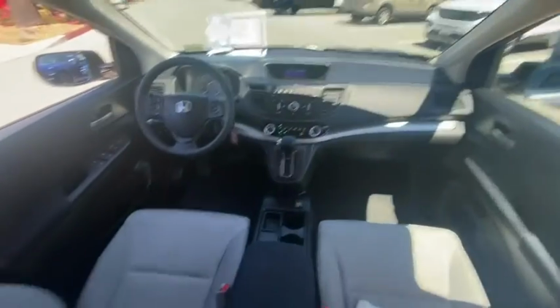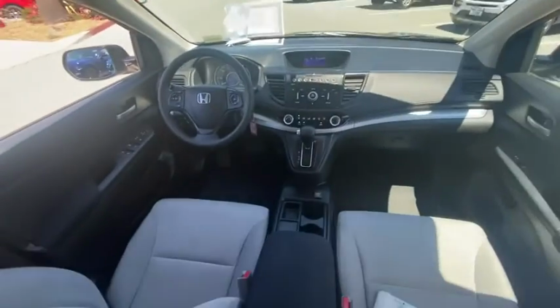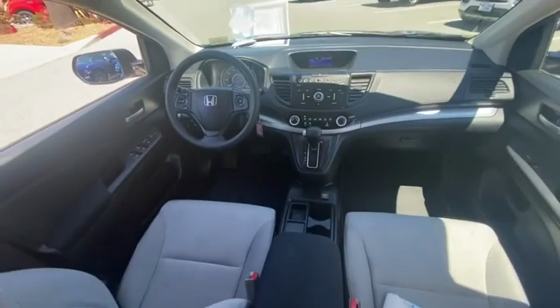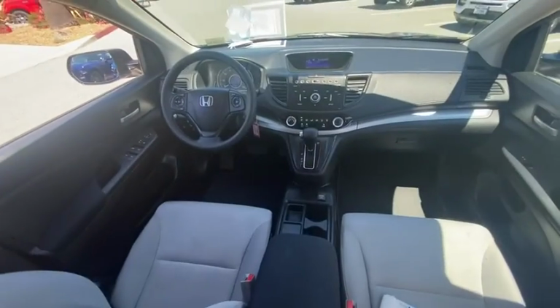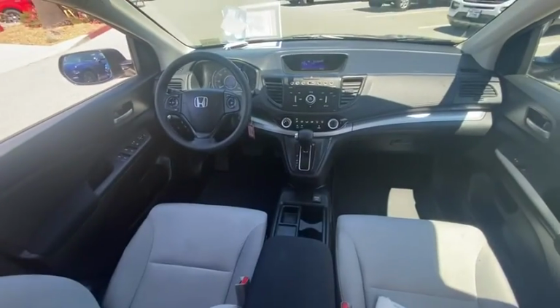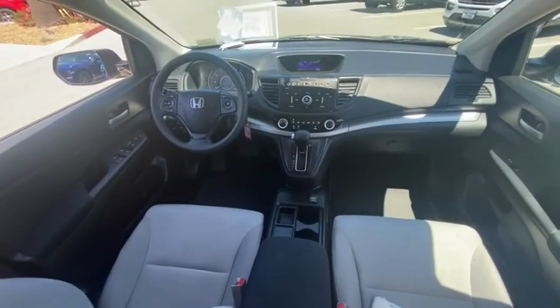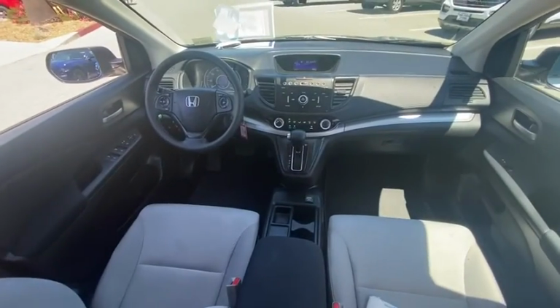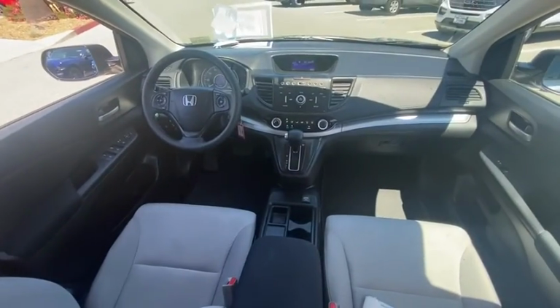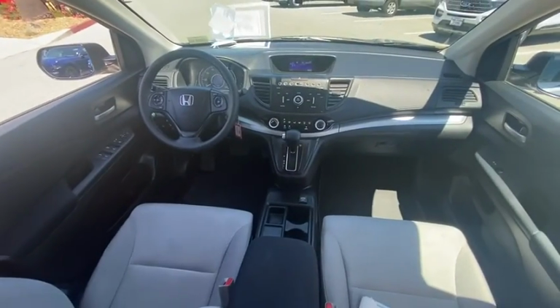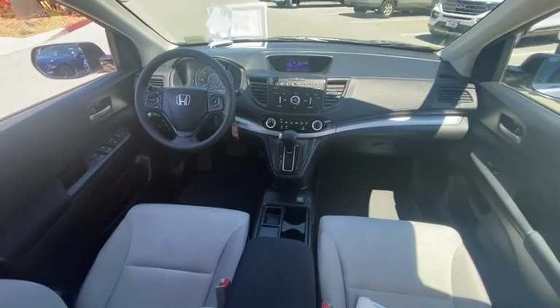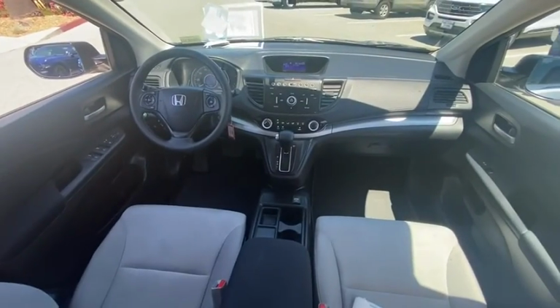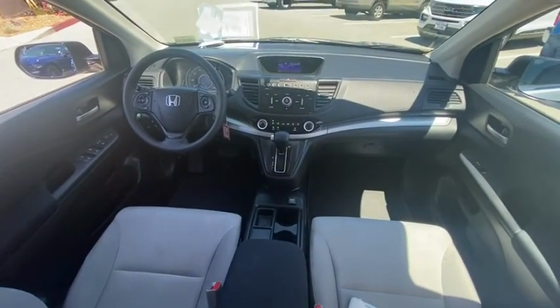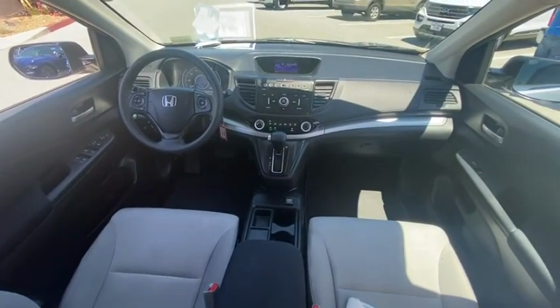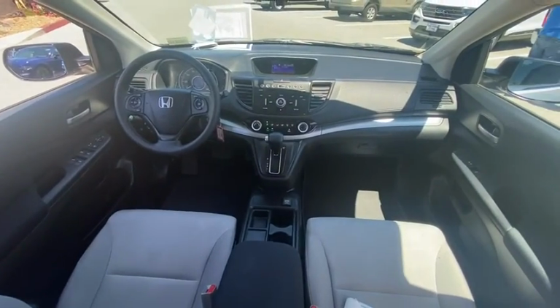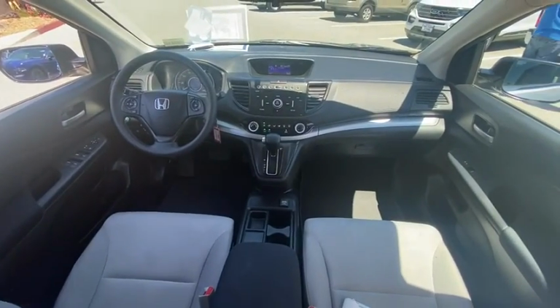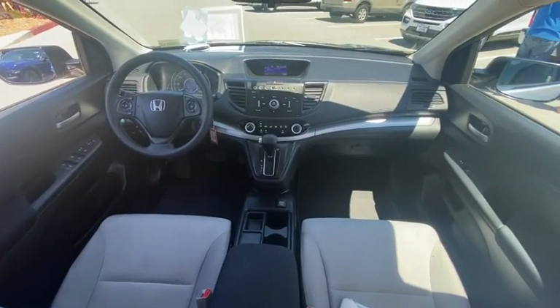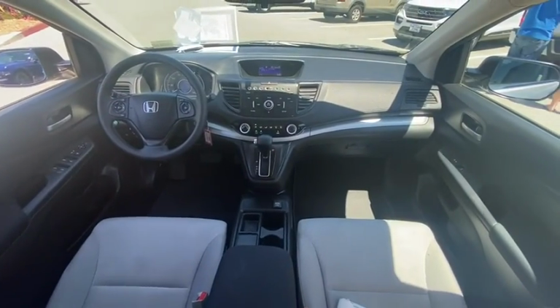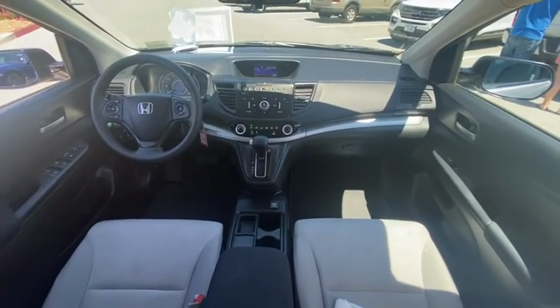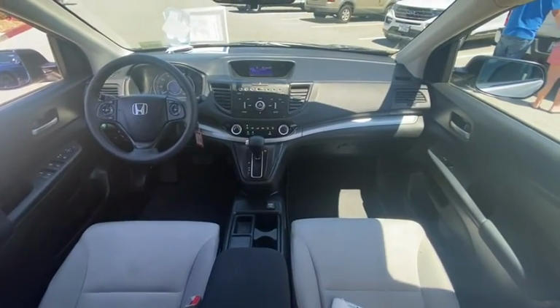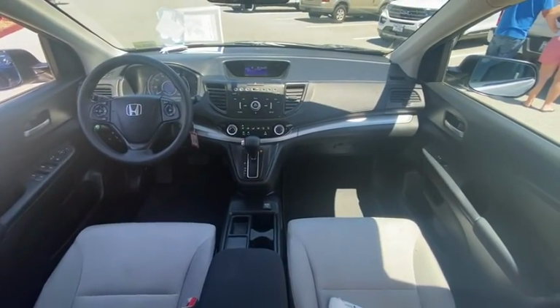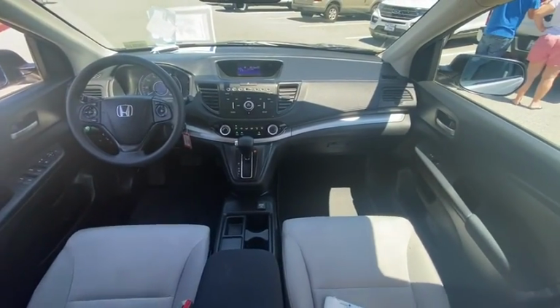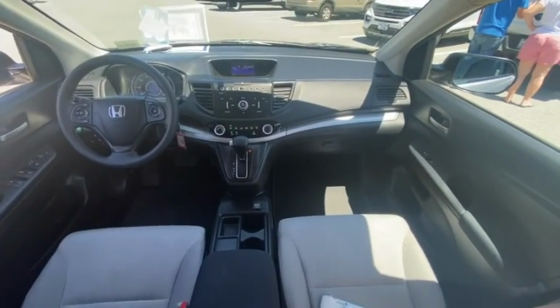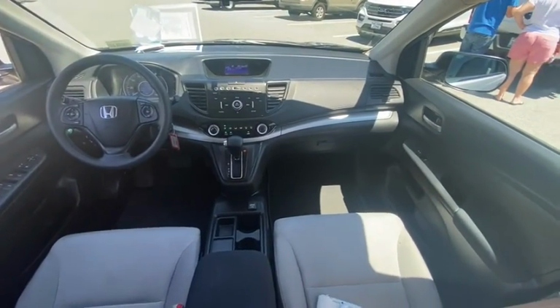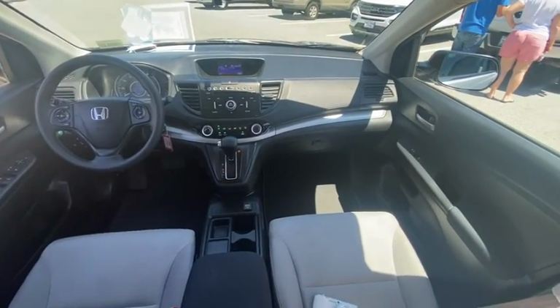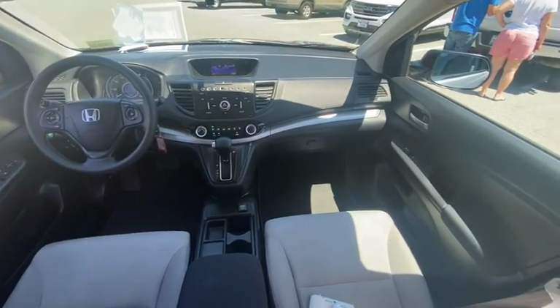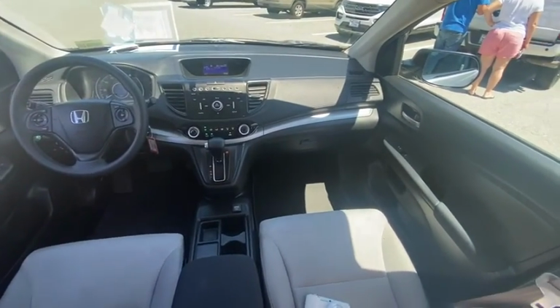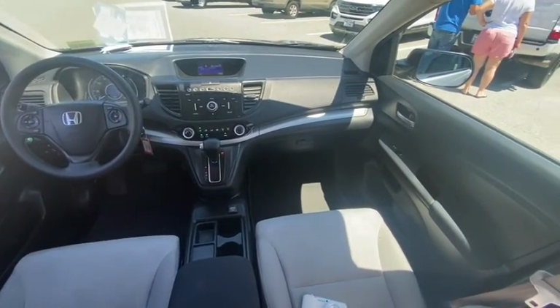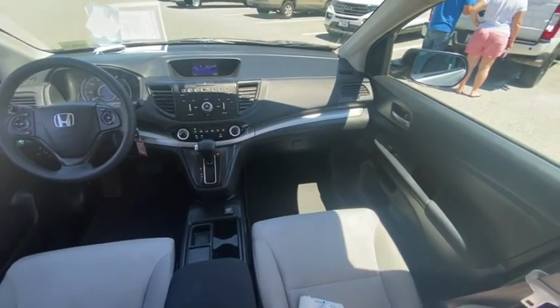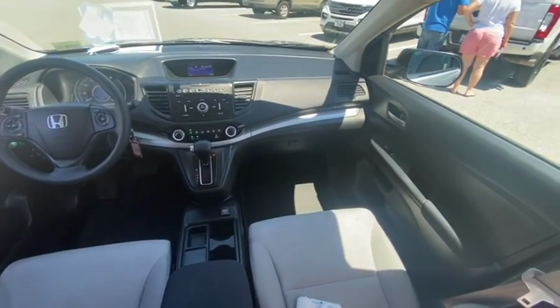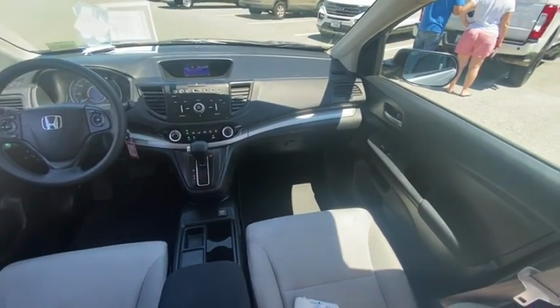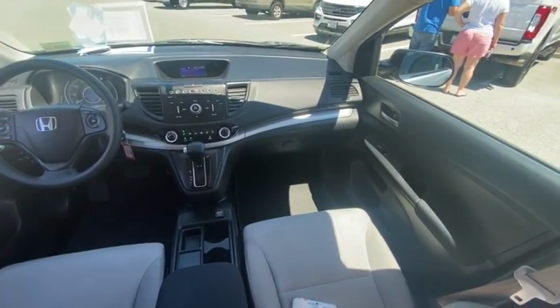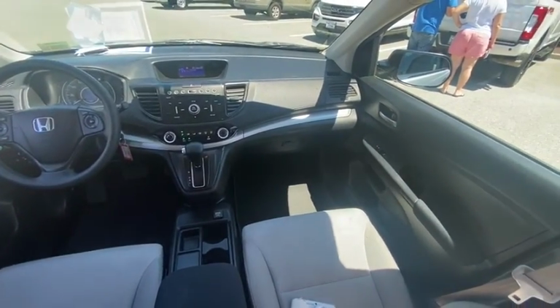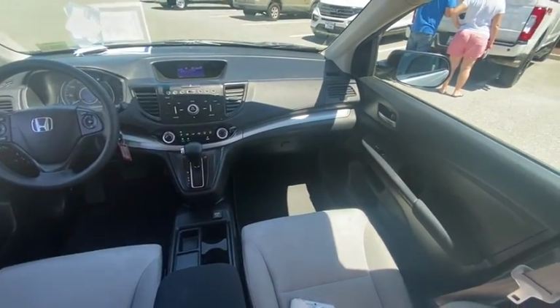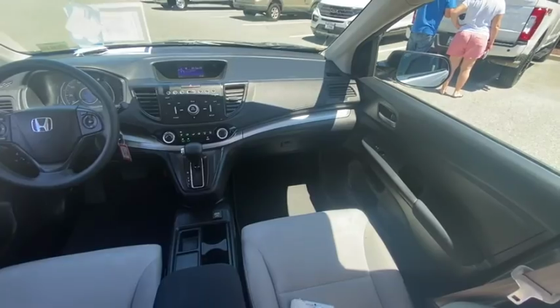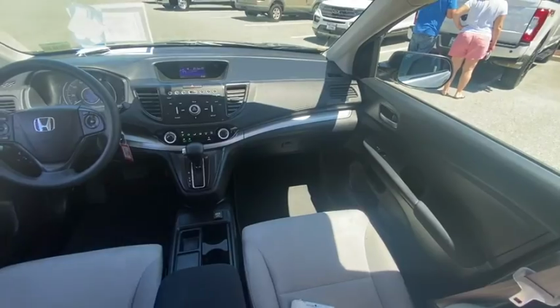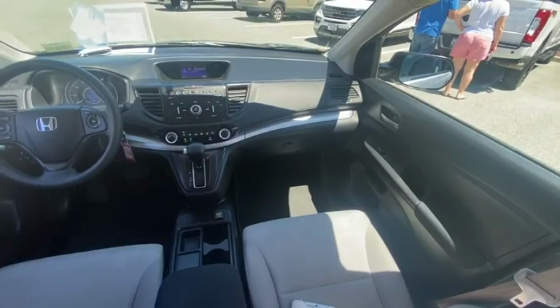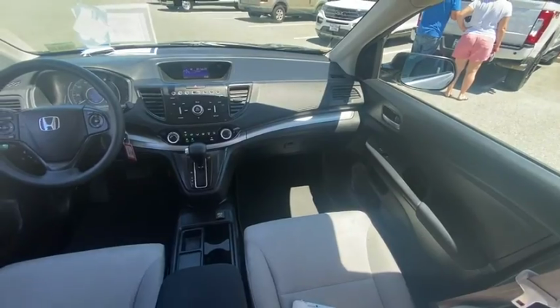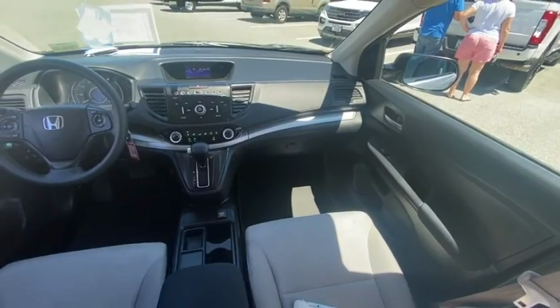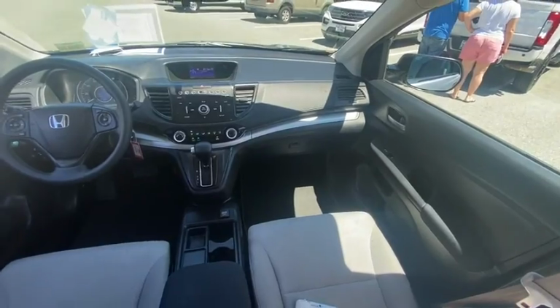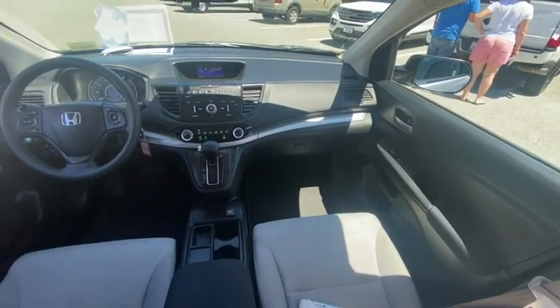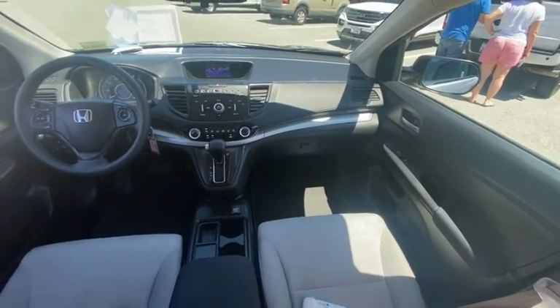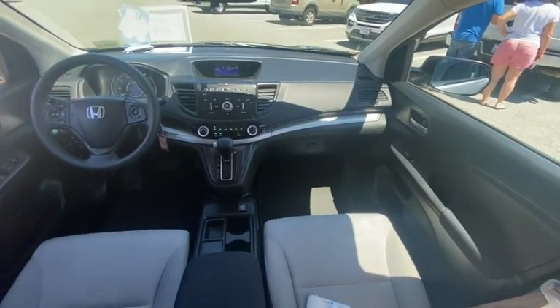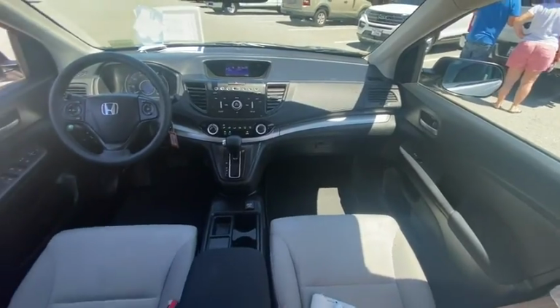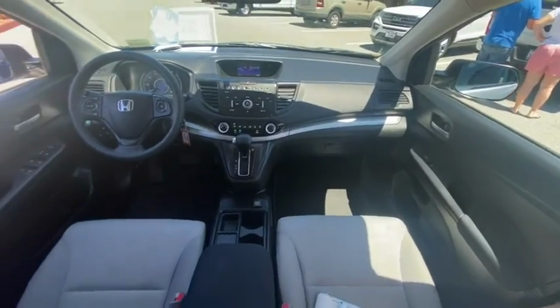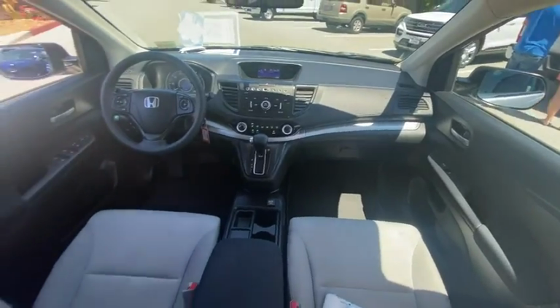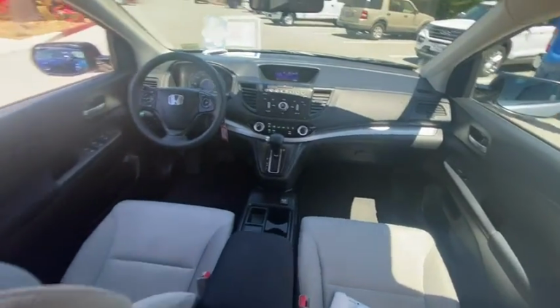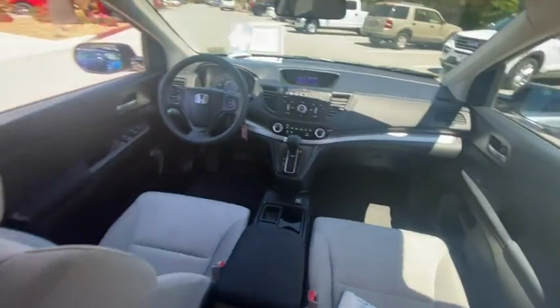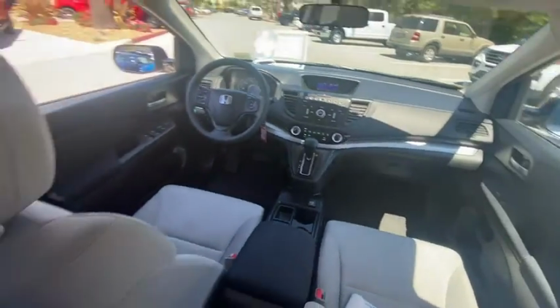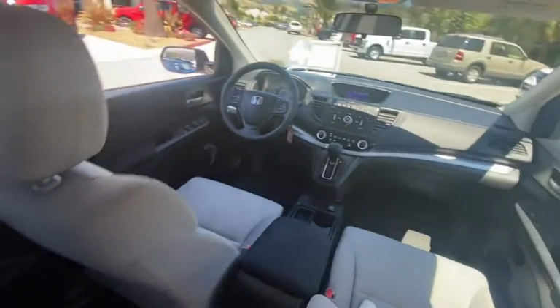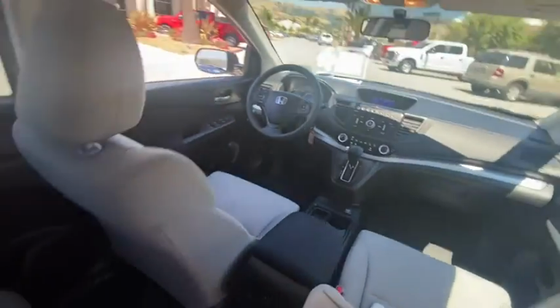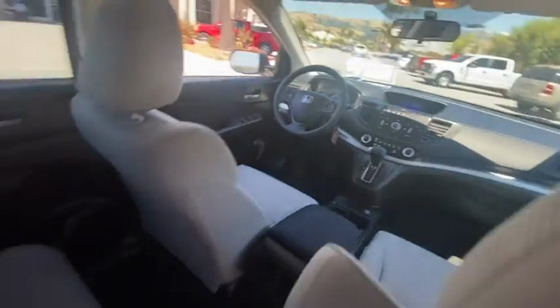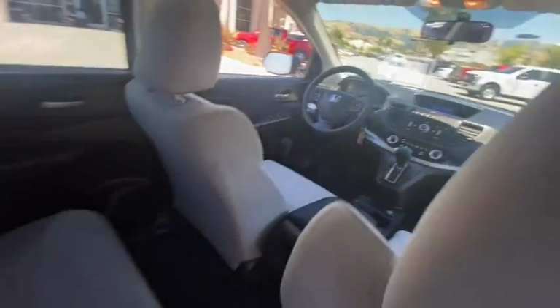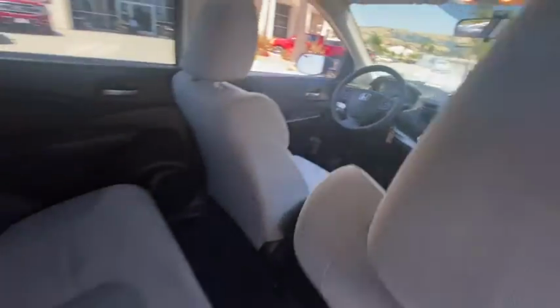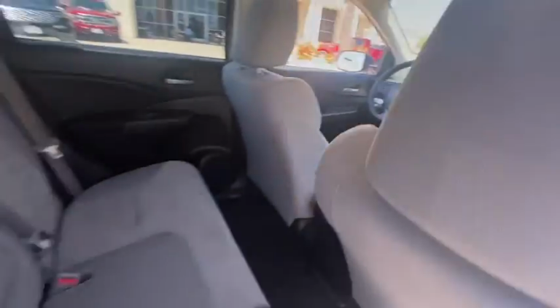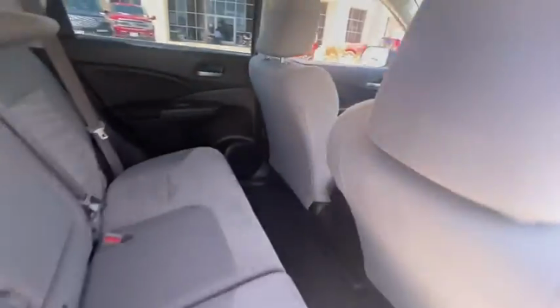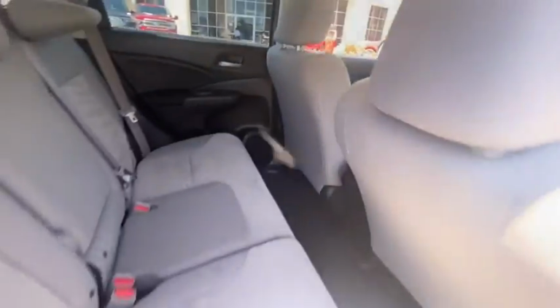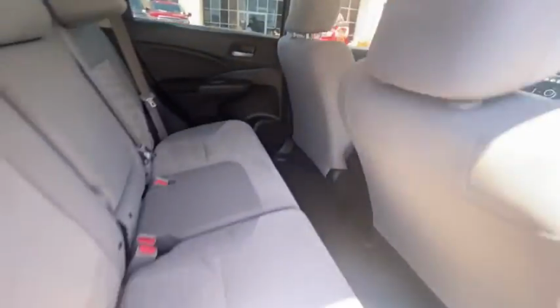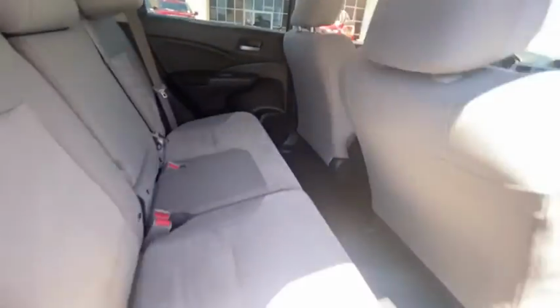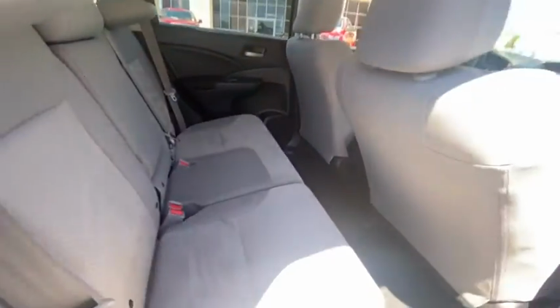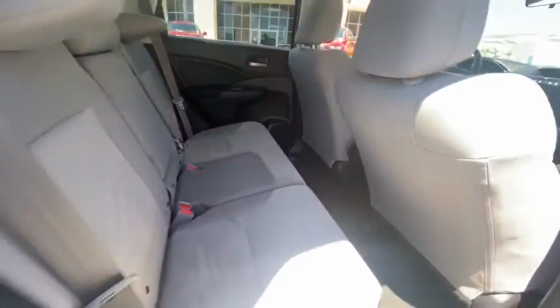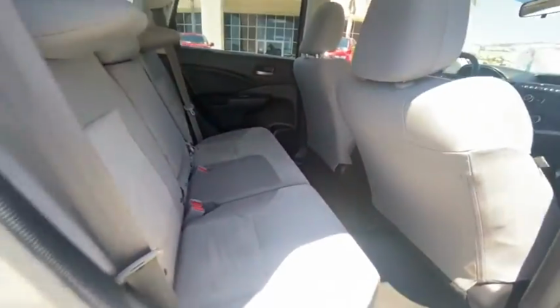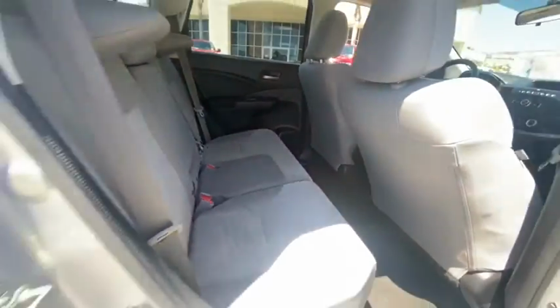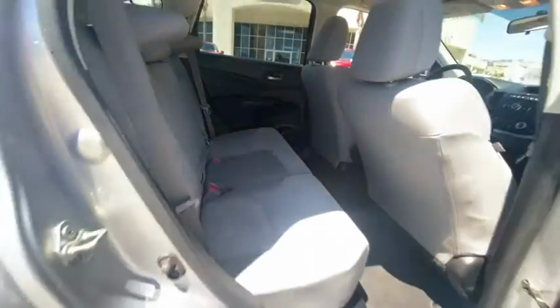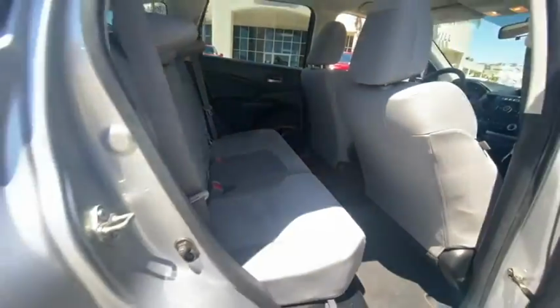Overhead console, brake assist, rear window wiper, cloth seat trim, driver vanity mirror, and front reading lamp.